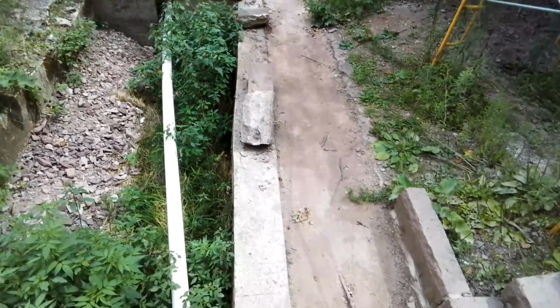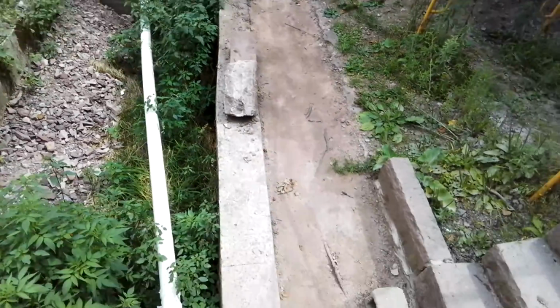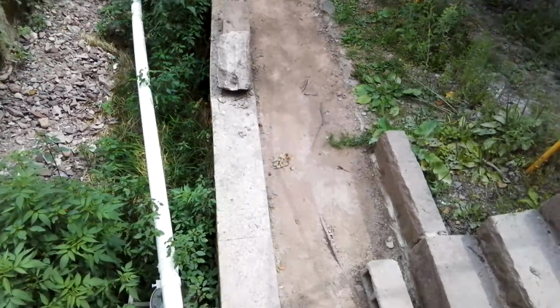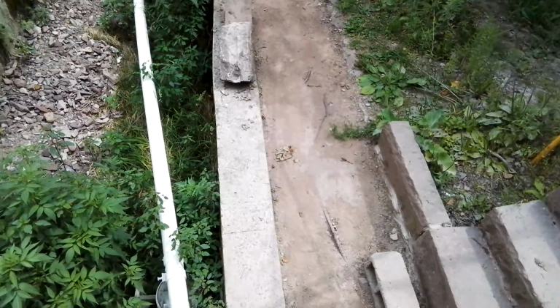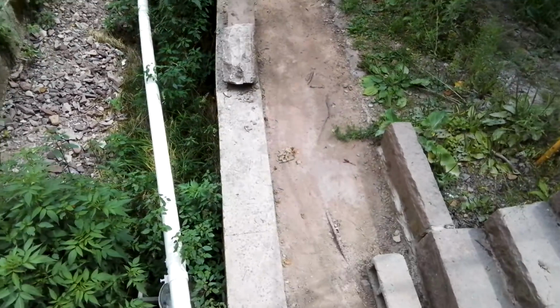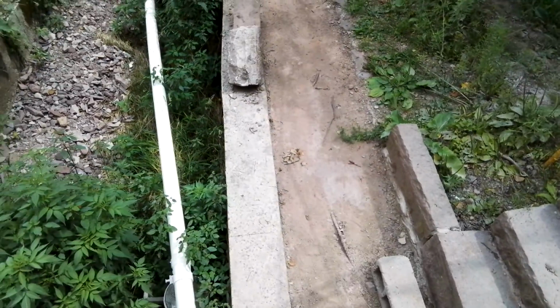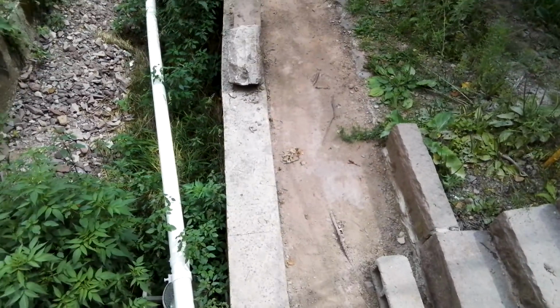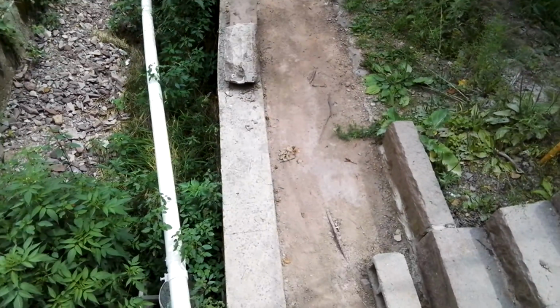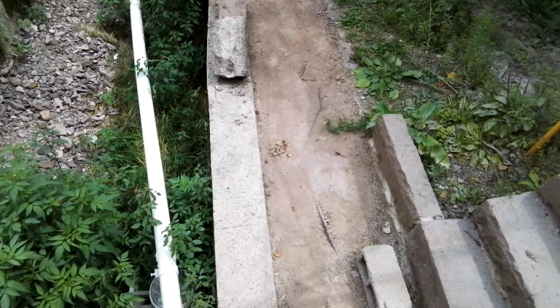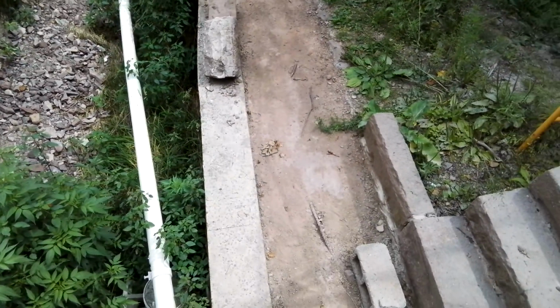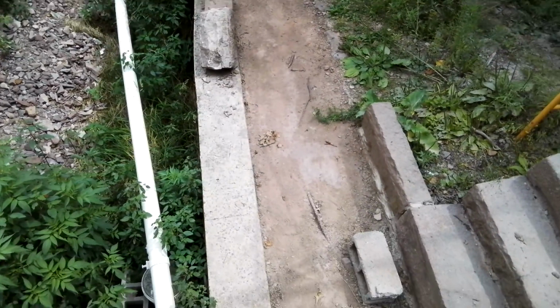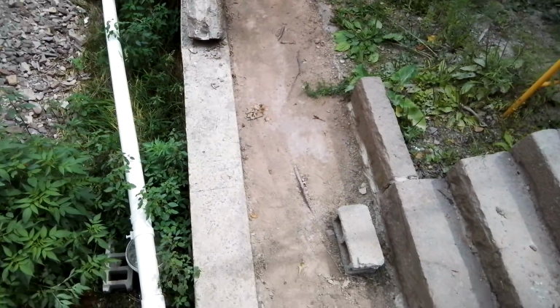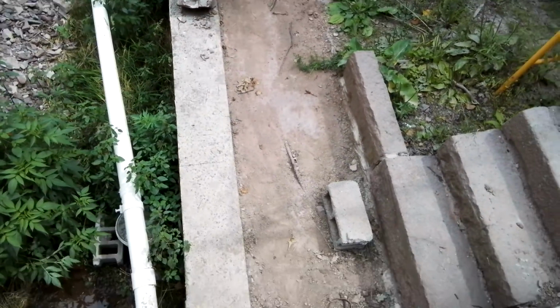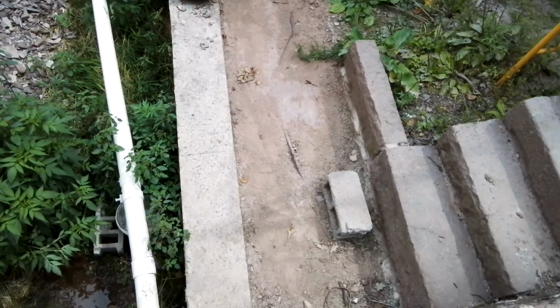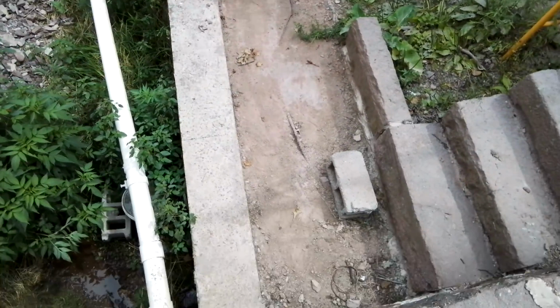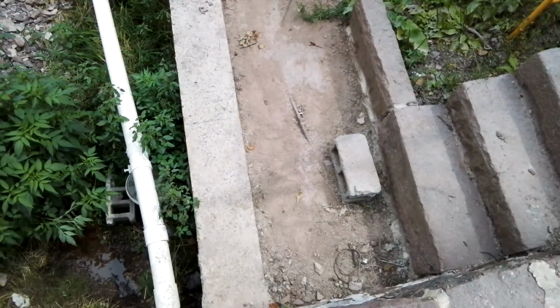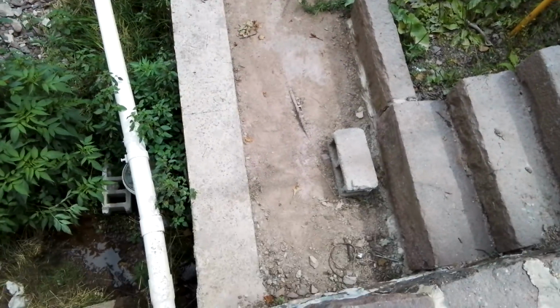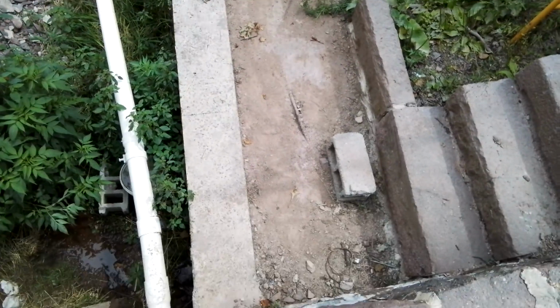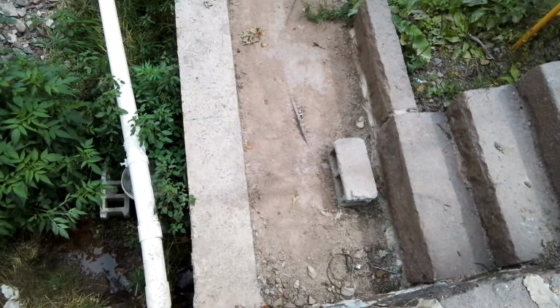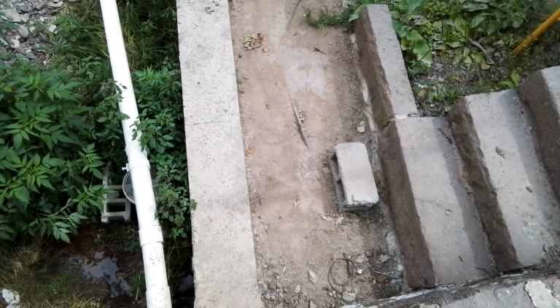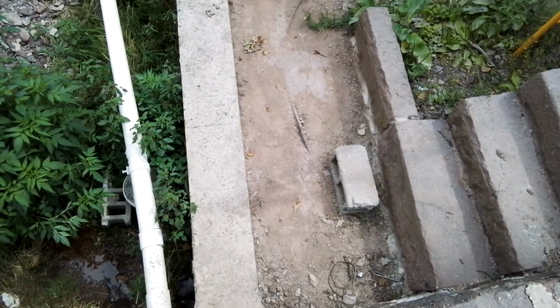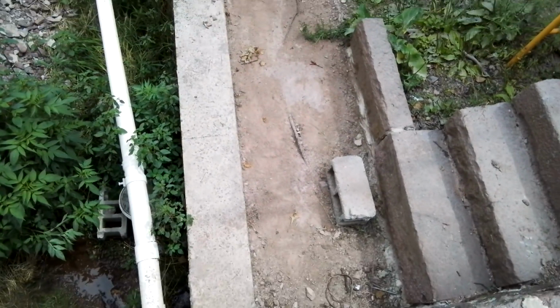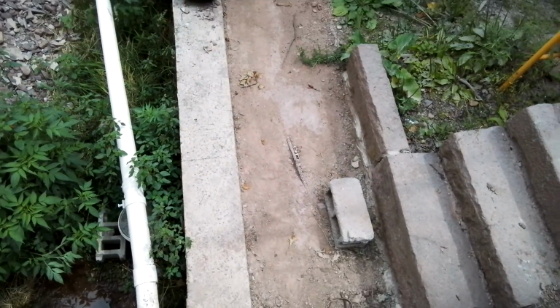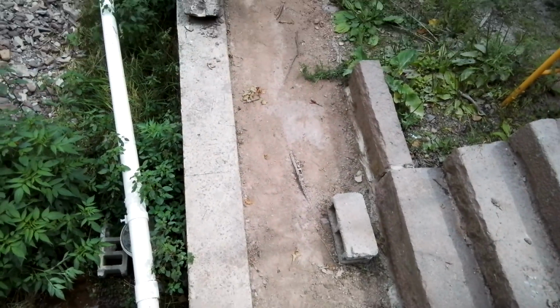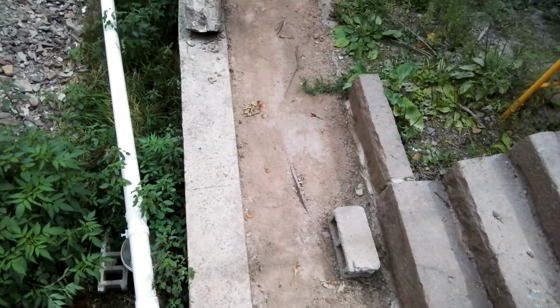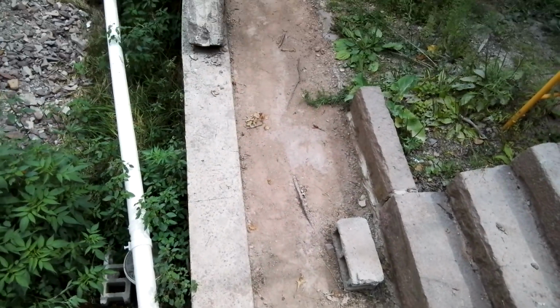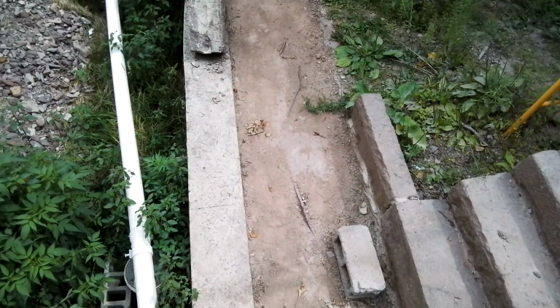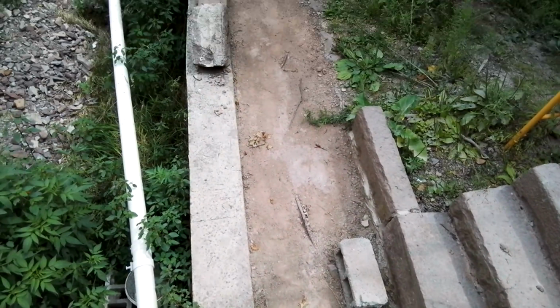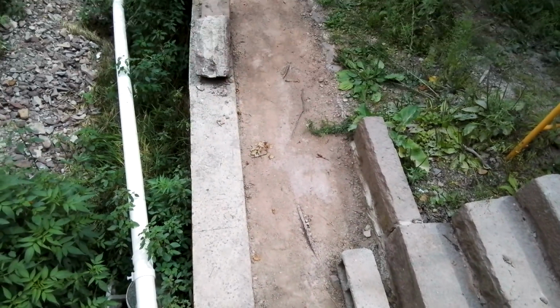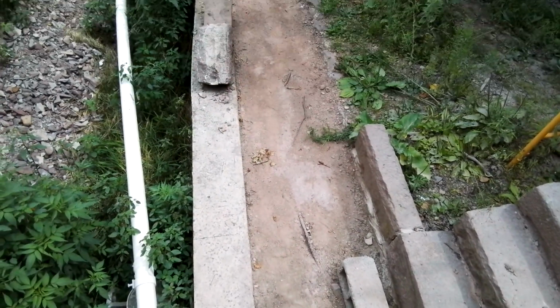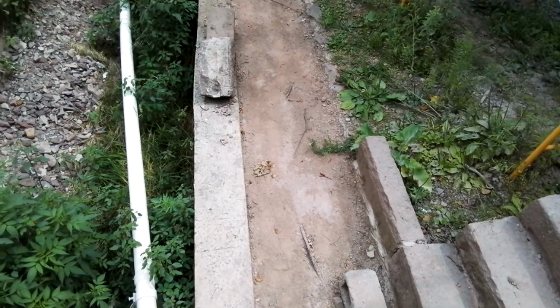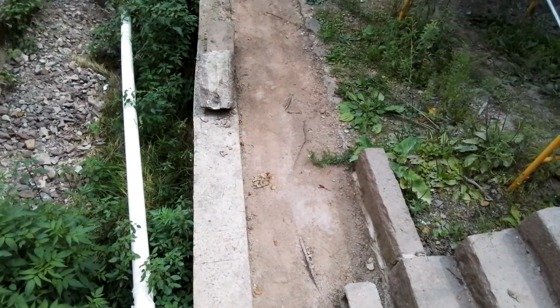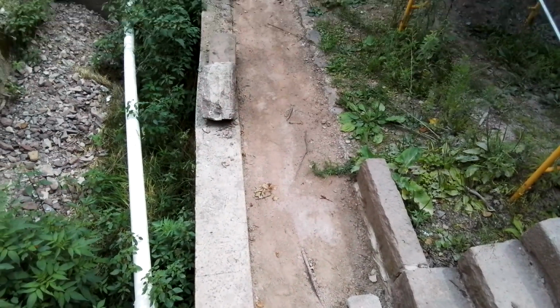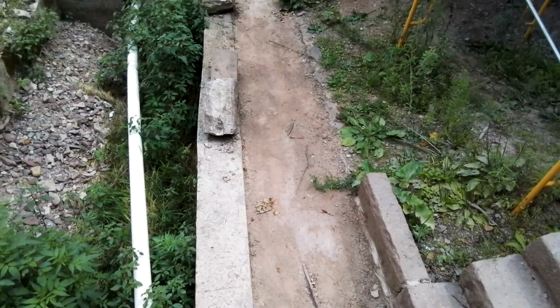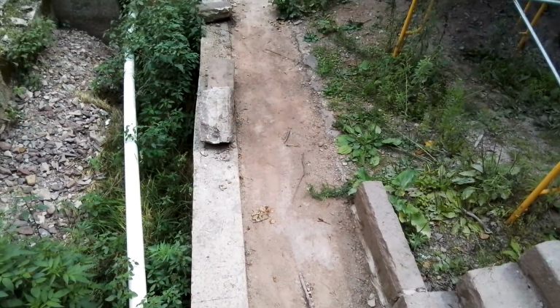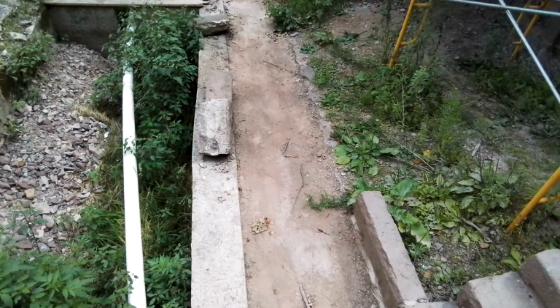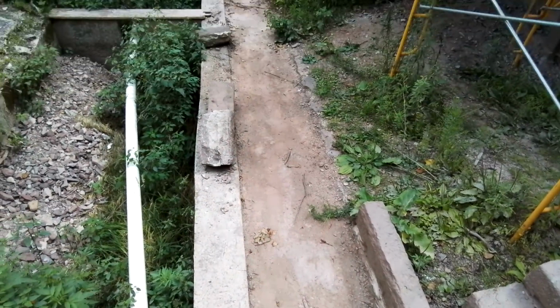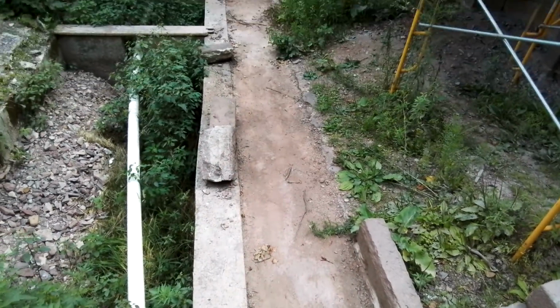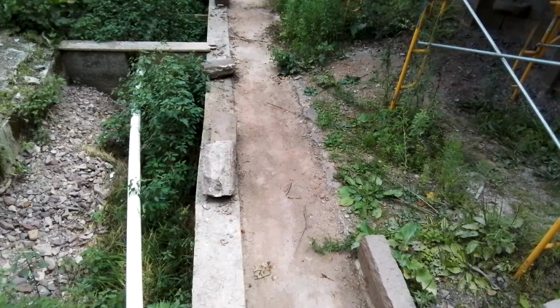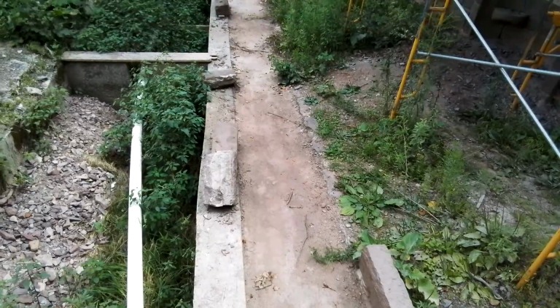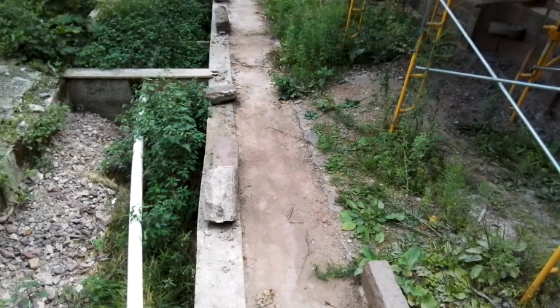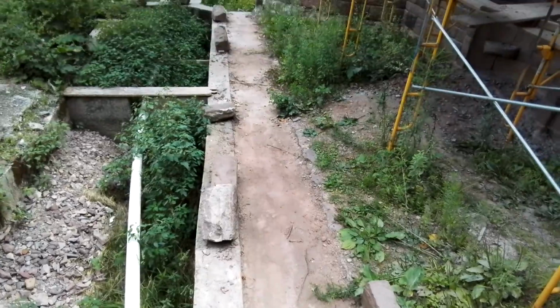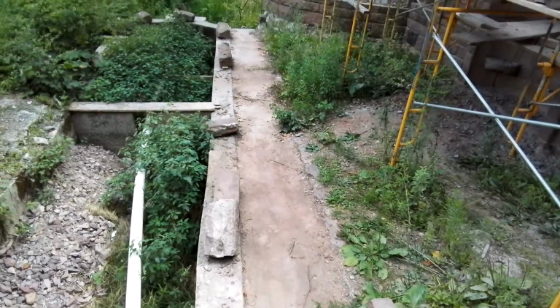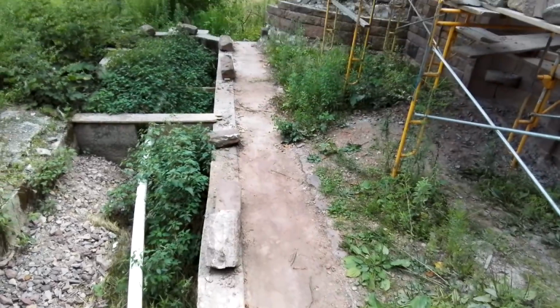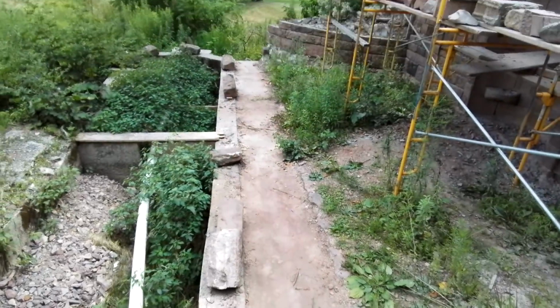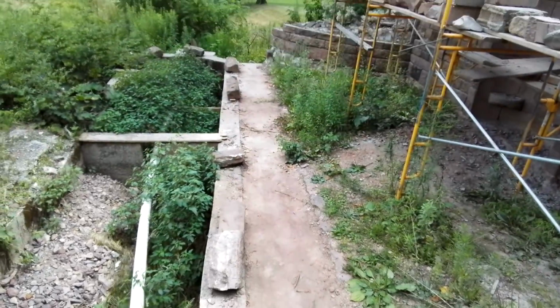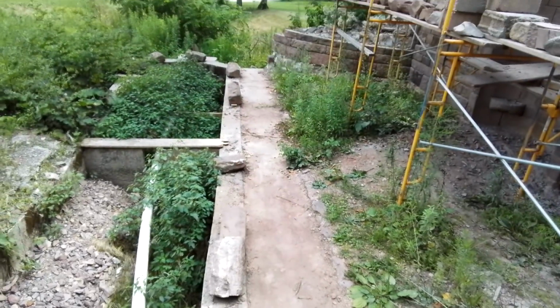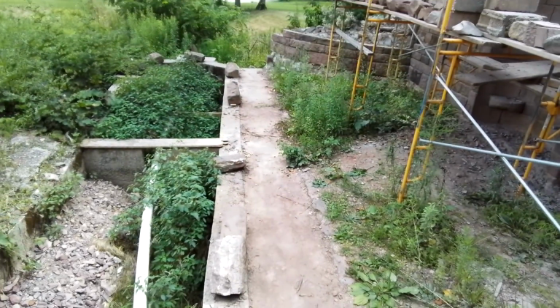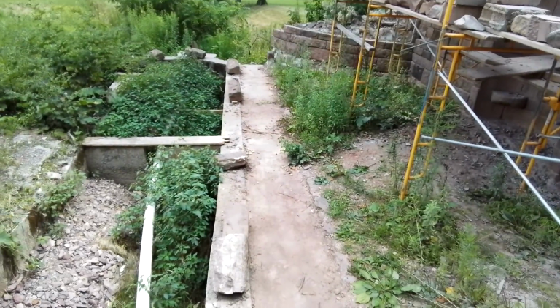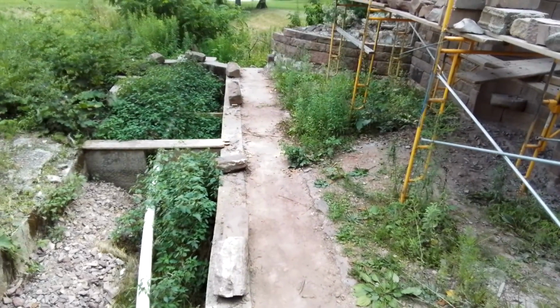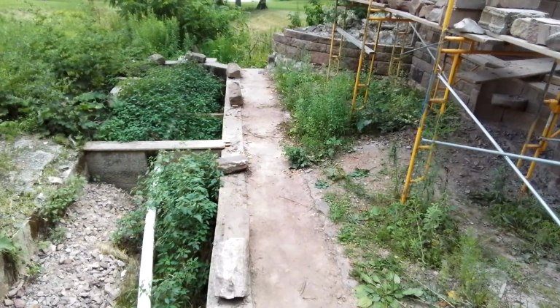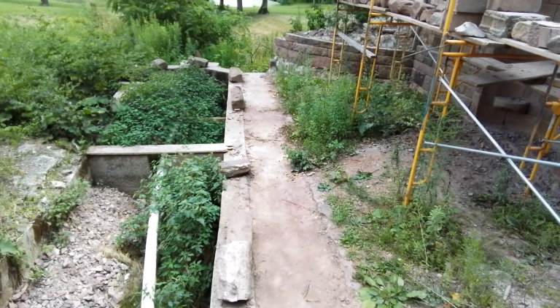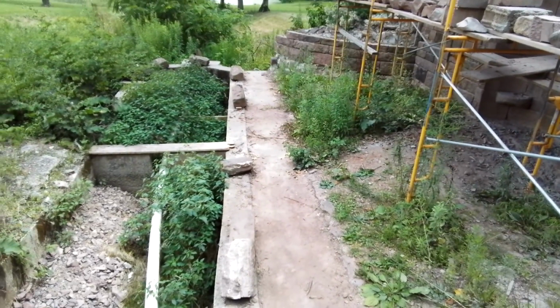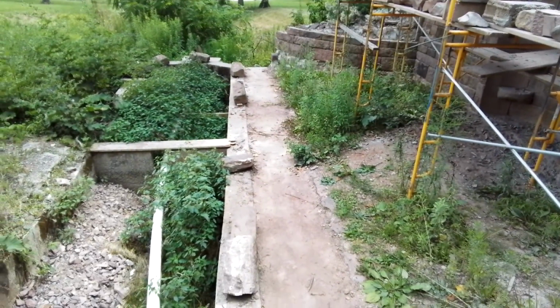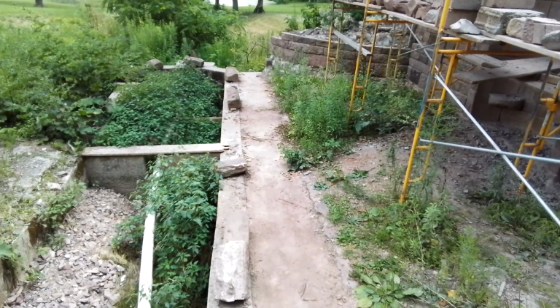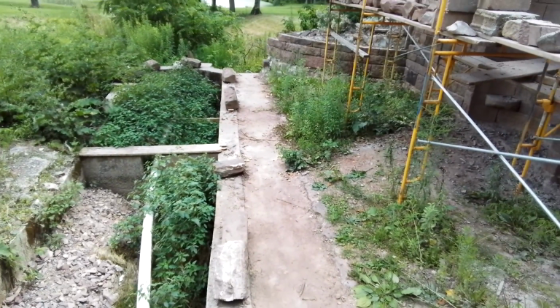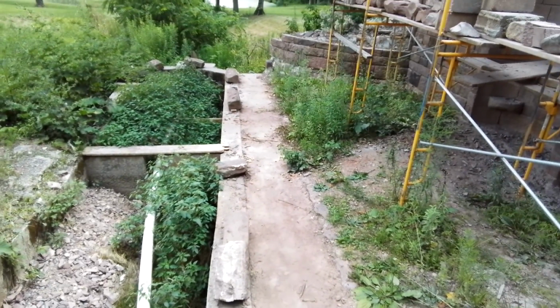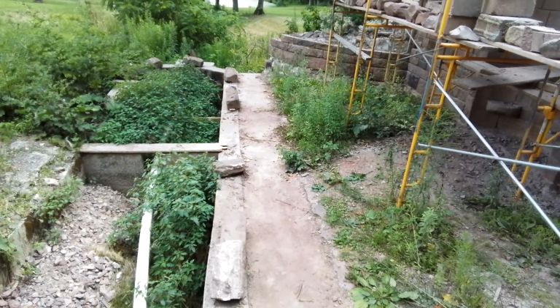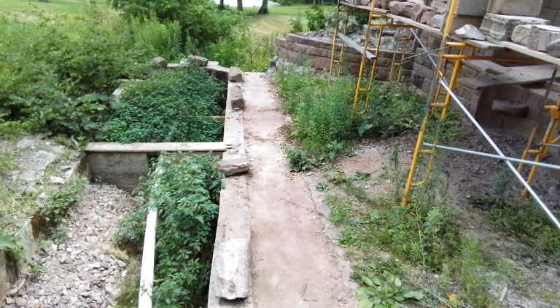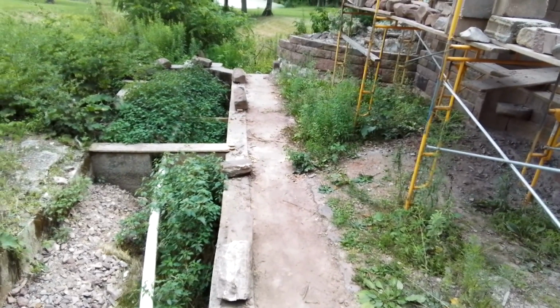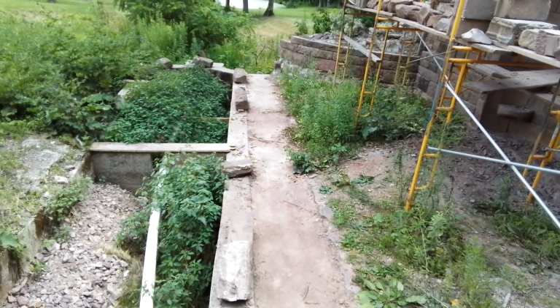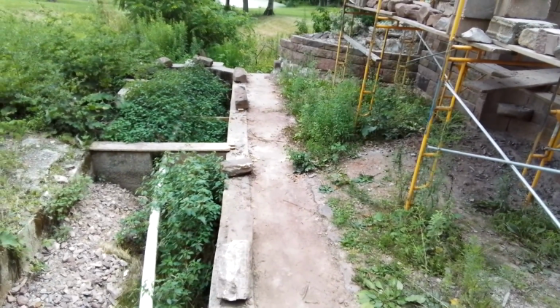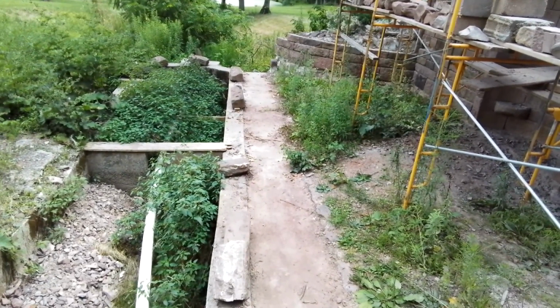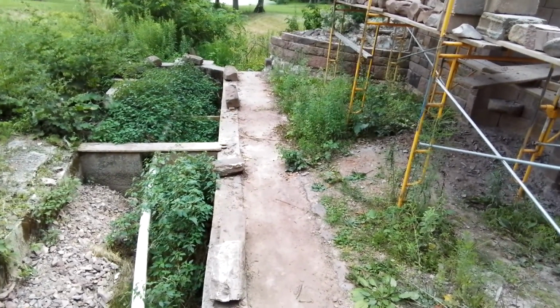The right-hand side down here — this sidewalk area — oh, that's a whole thing on its own. I'll get into that later.